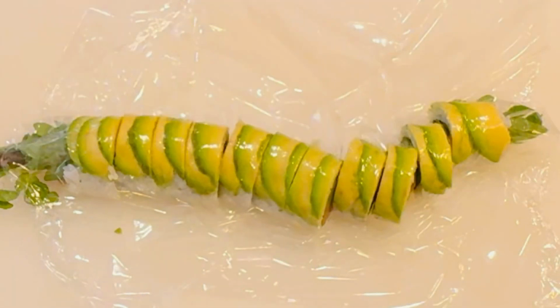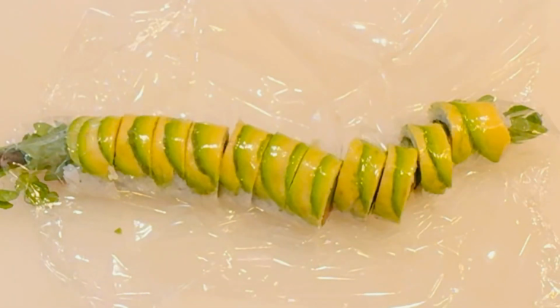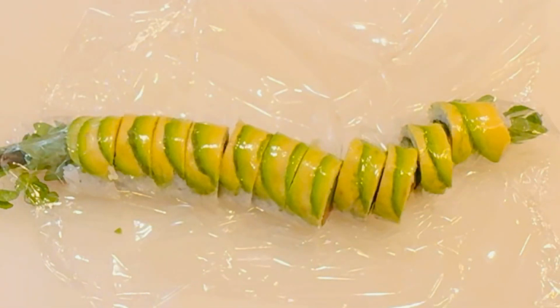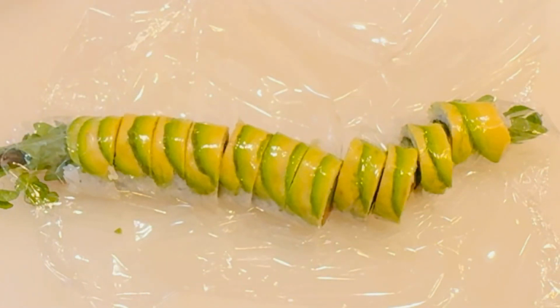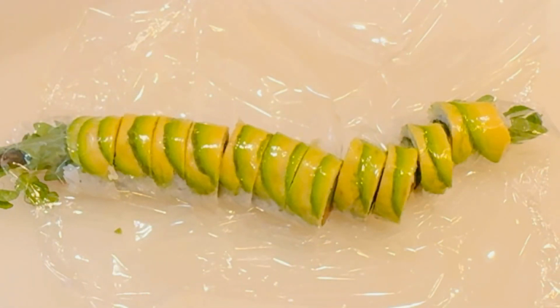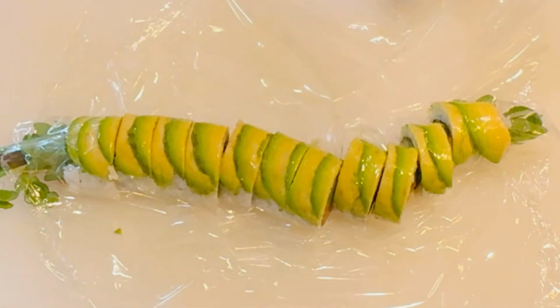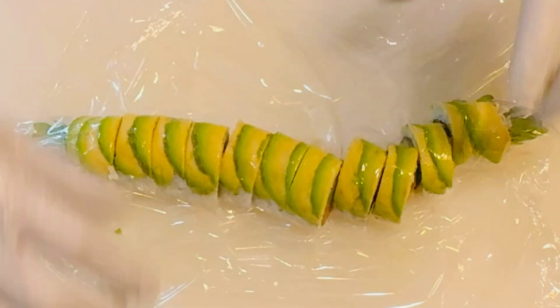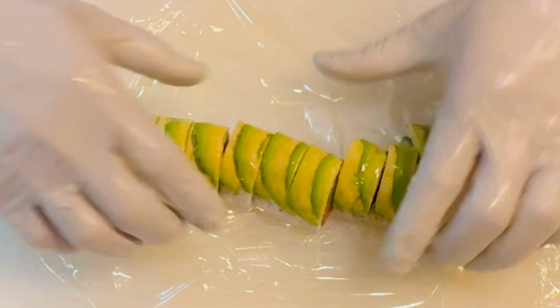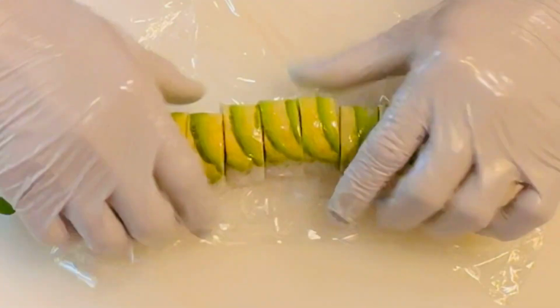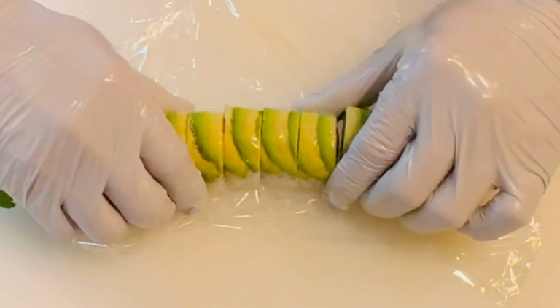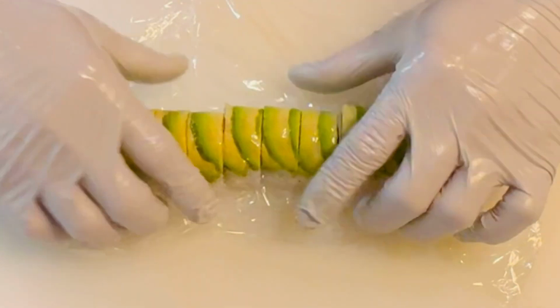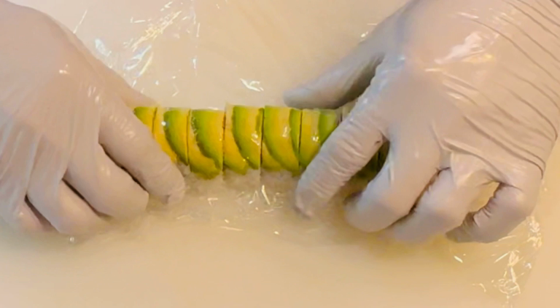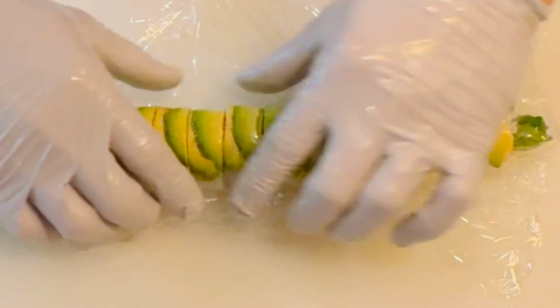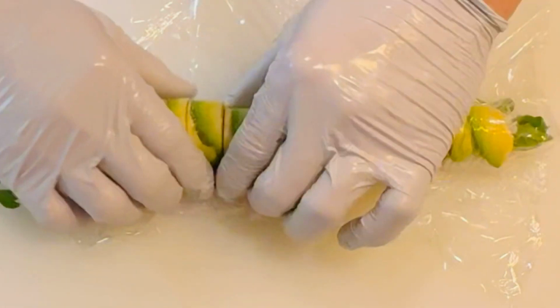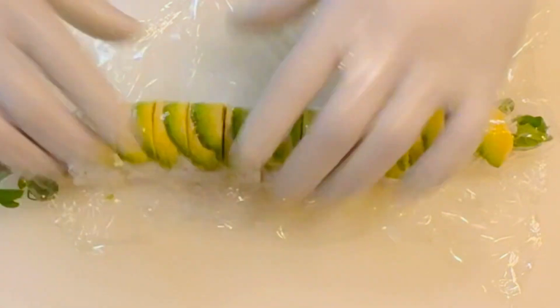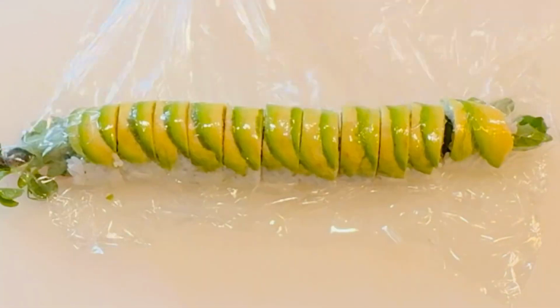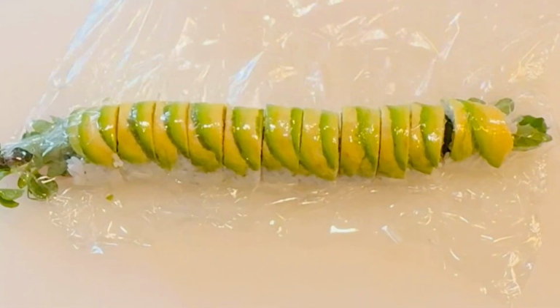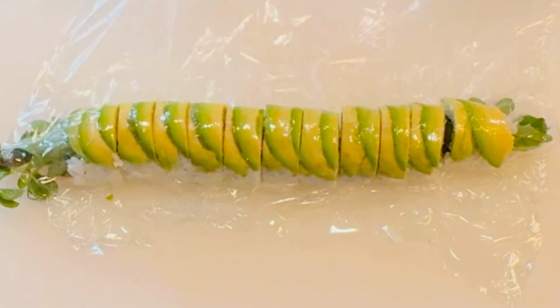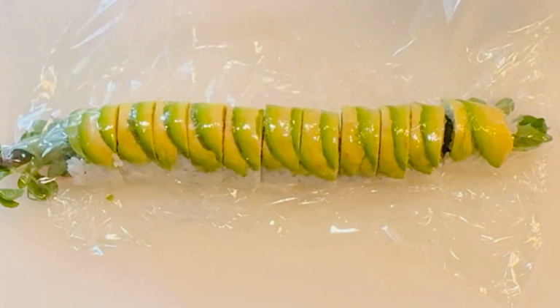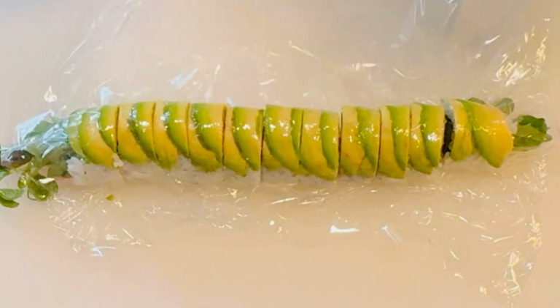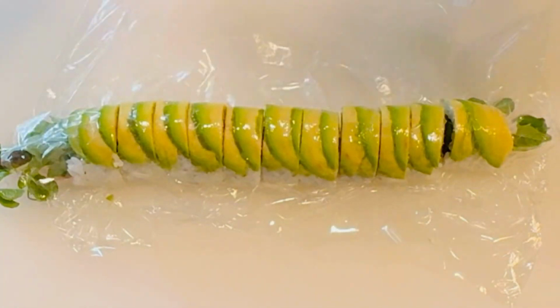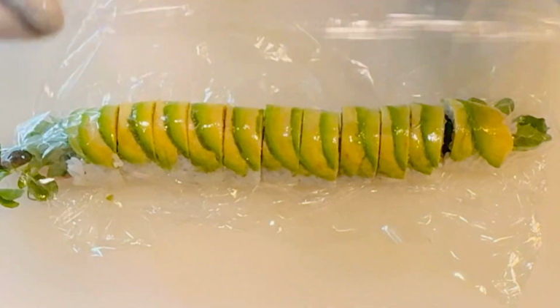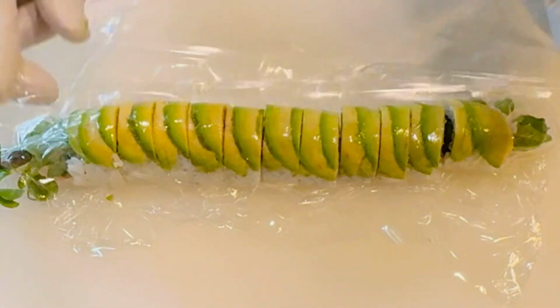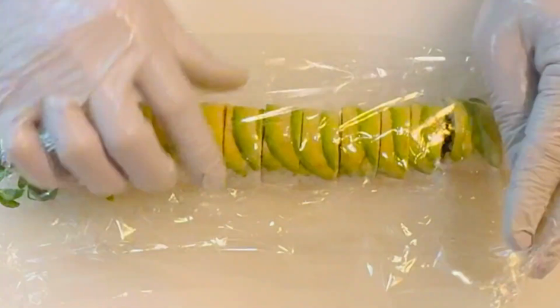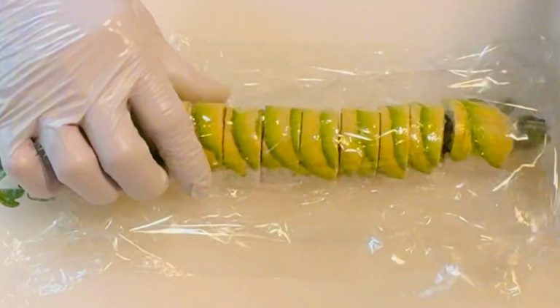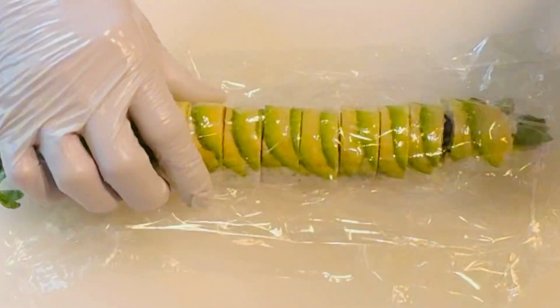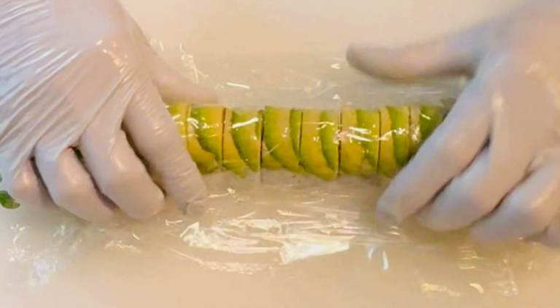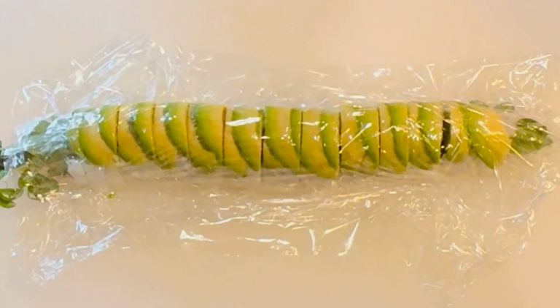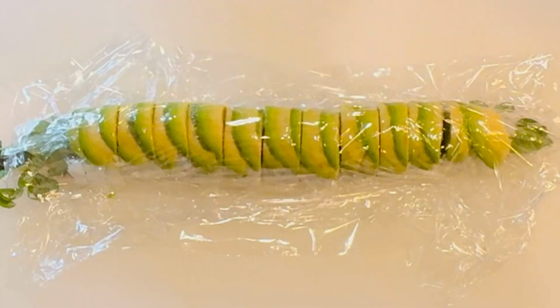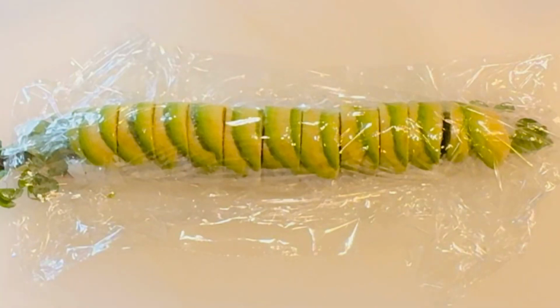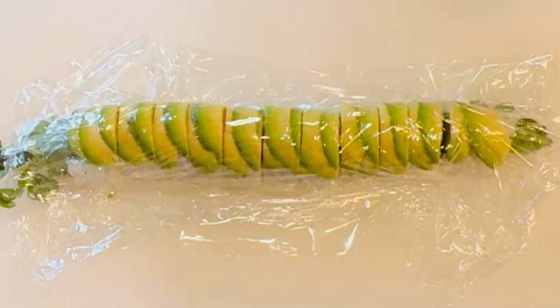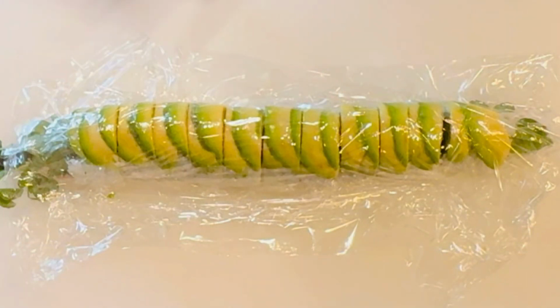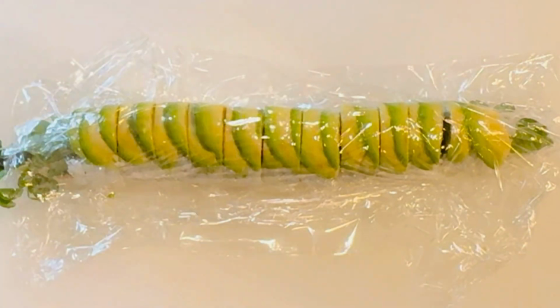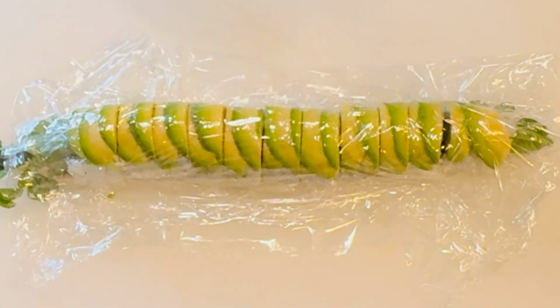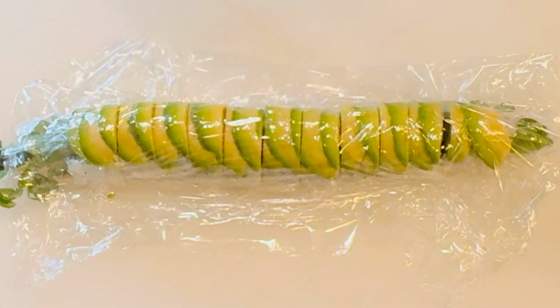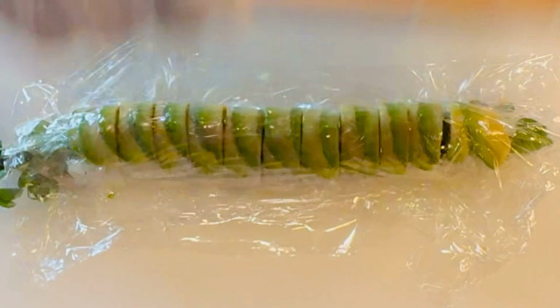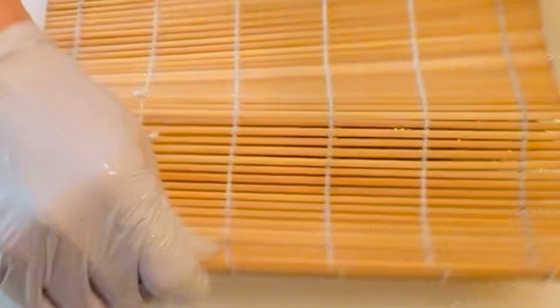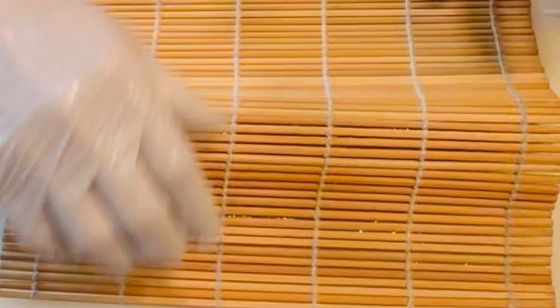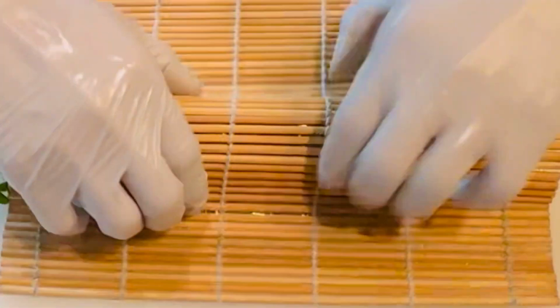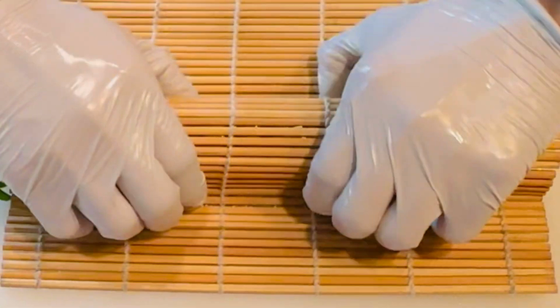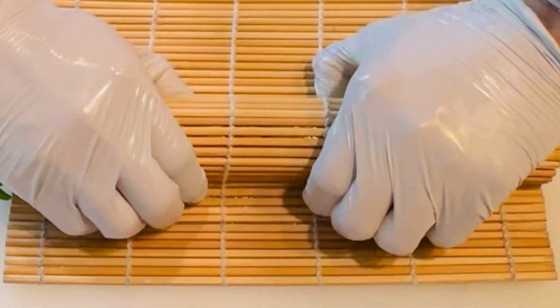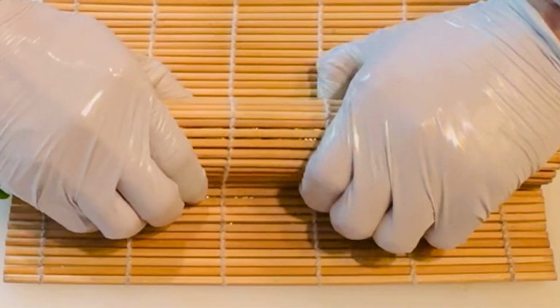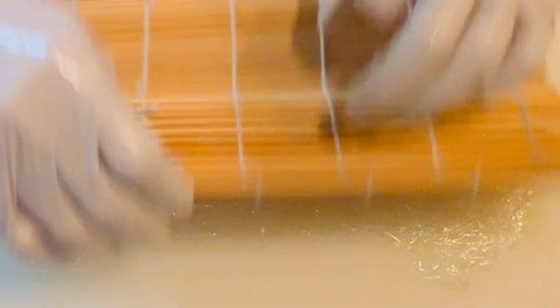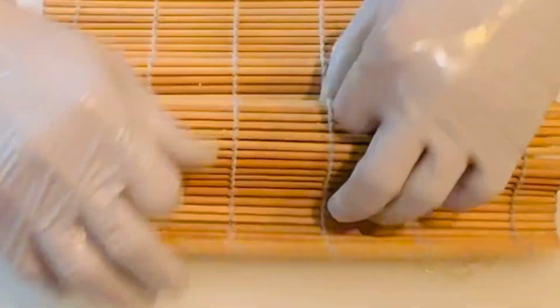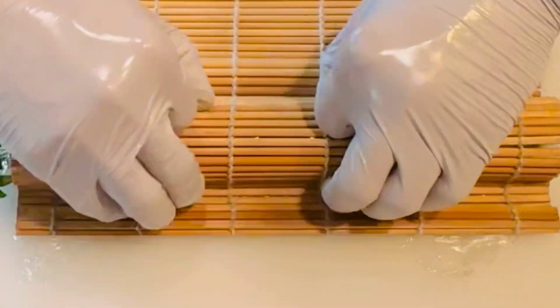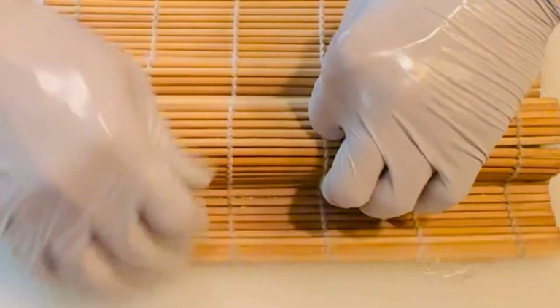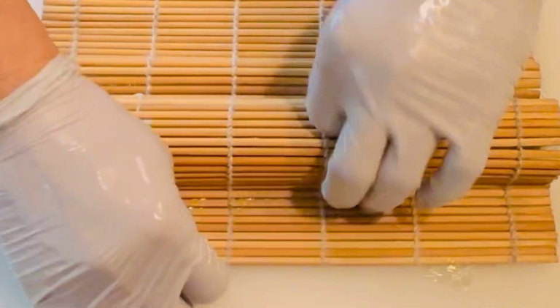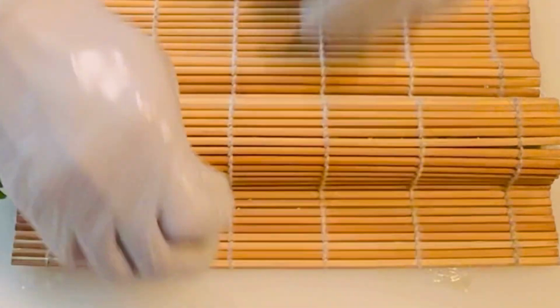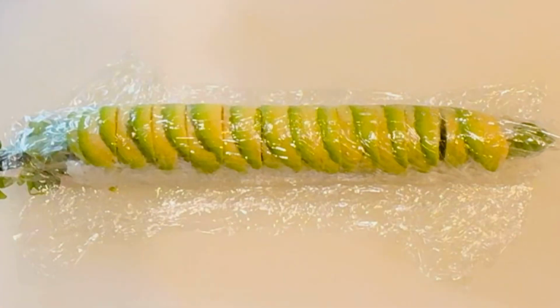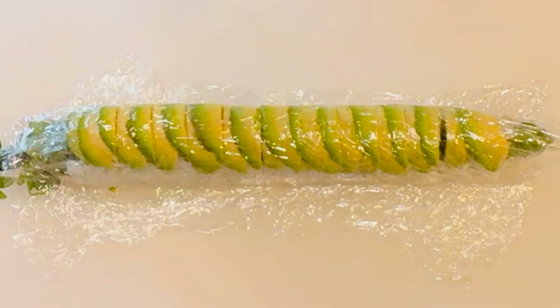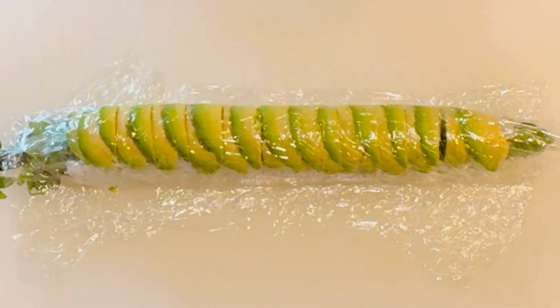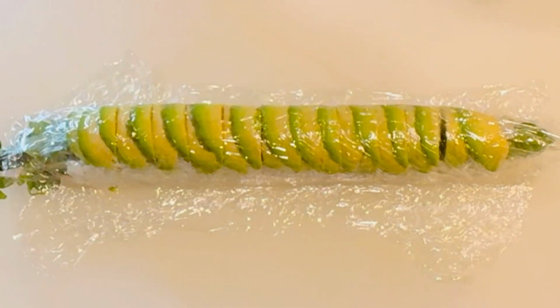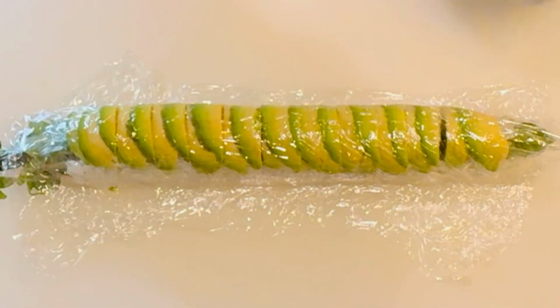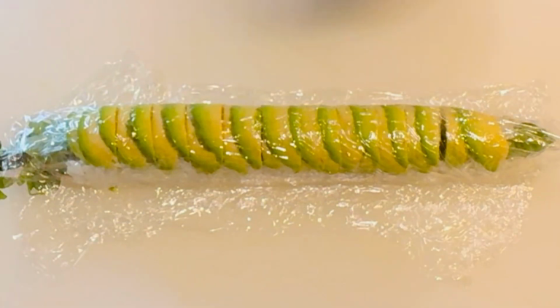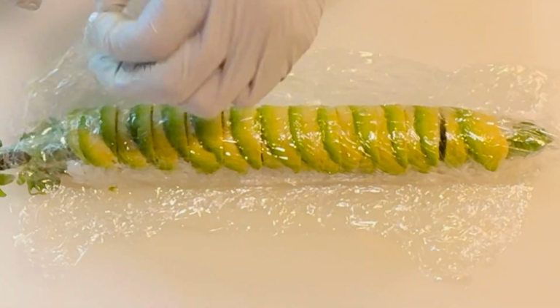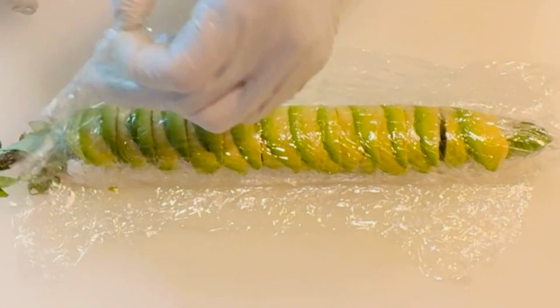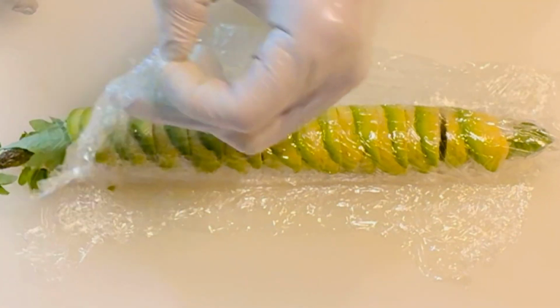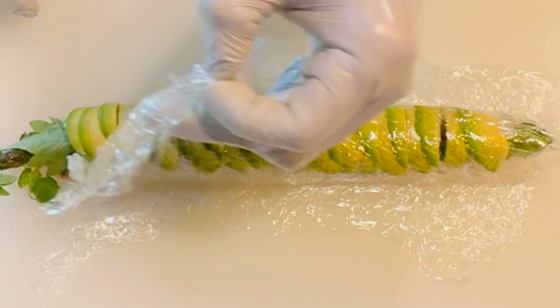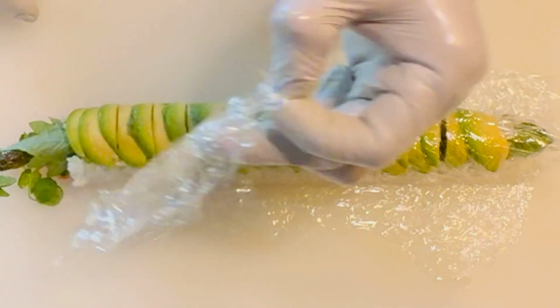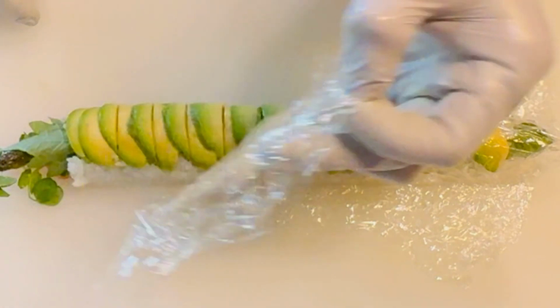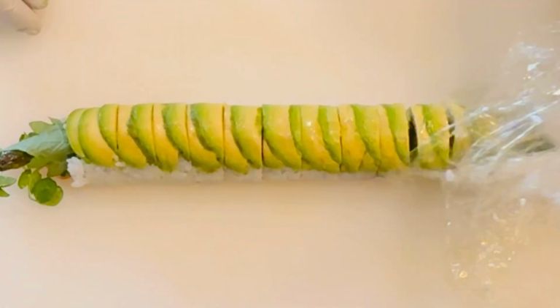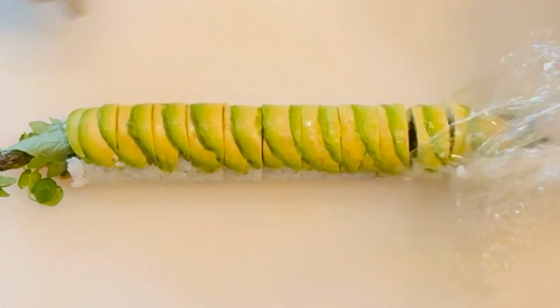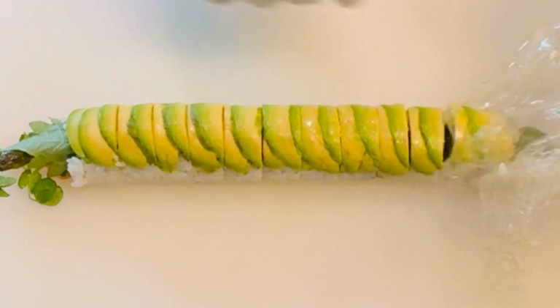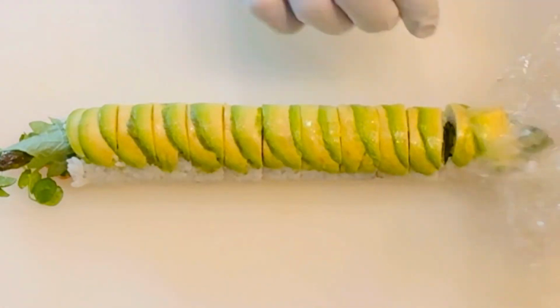After cutting, use the excess plastic wrap to cover the roll and reshape it again with a bamboo mat. Then remove the plastic wrap from the roll.